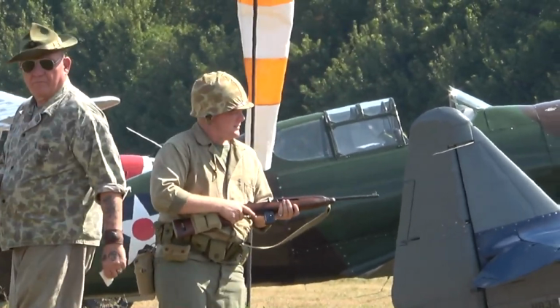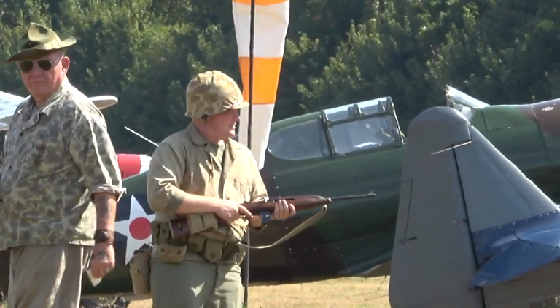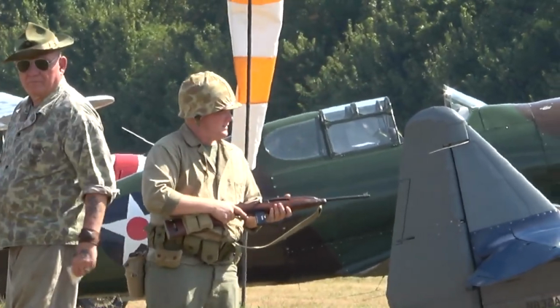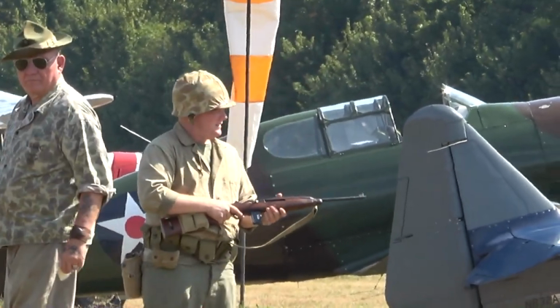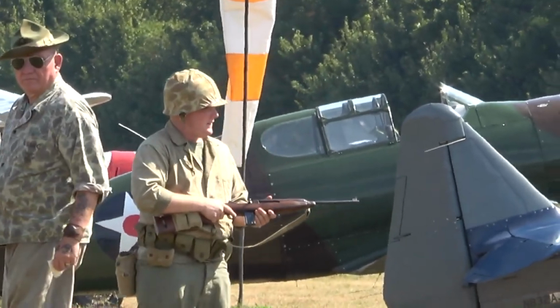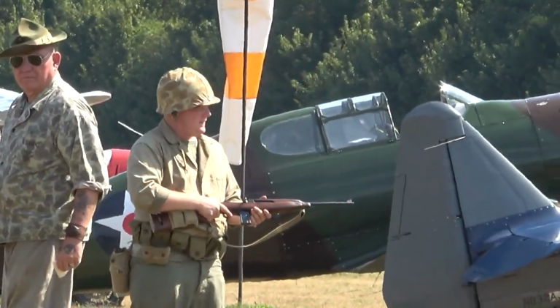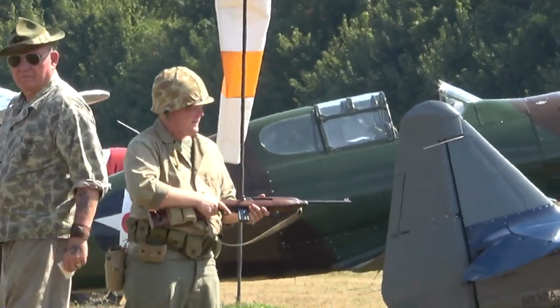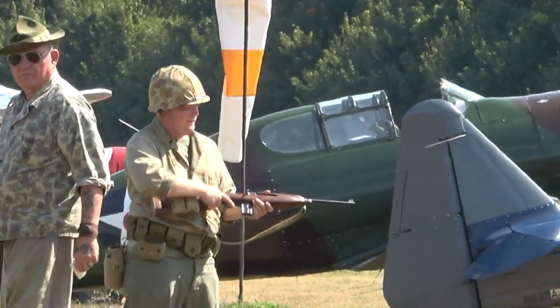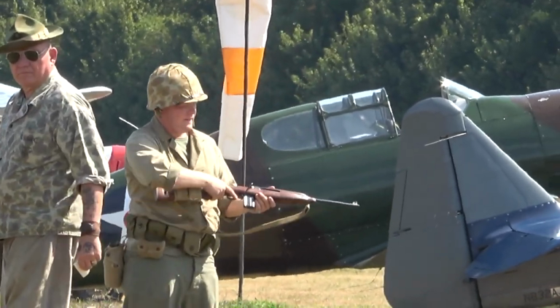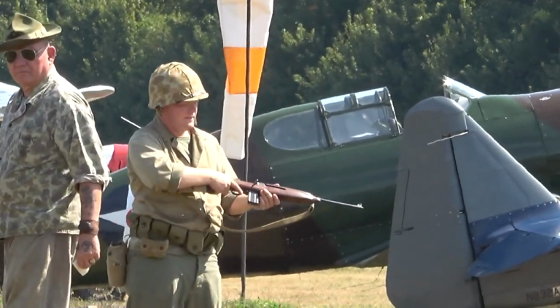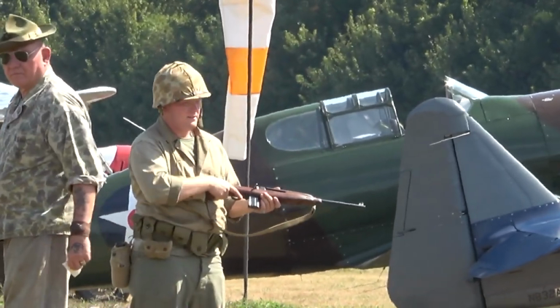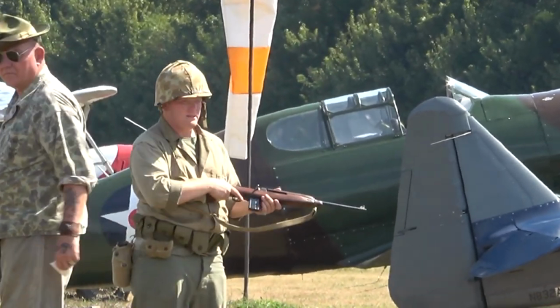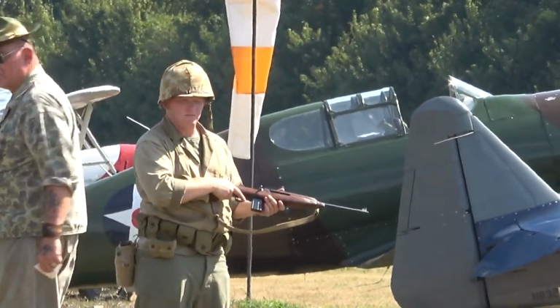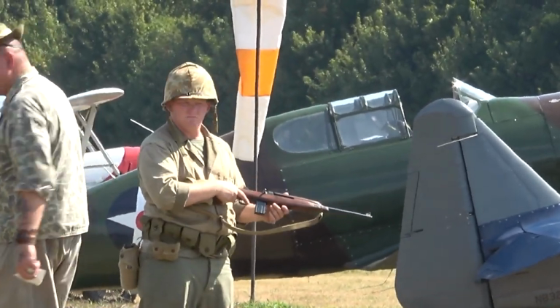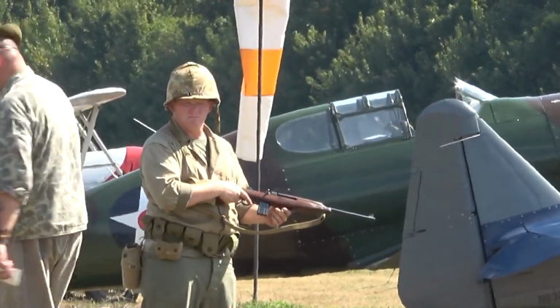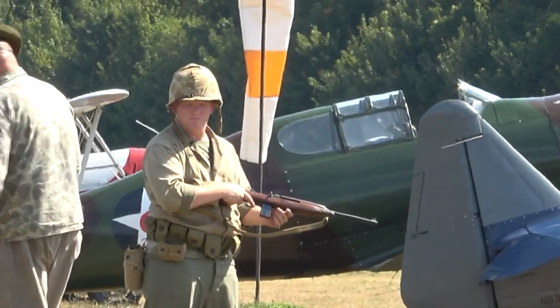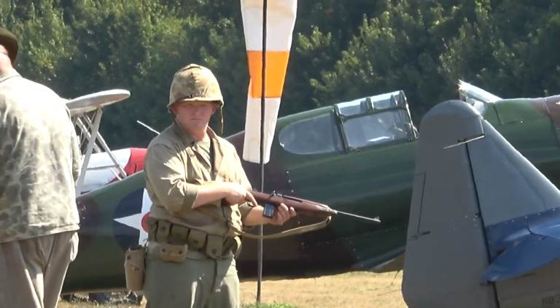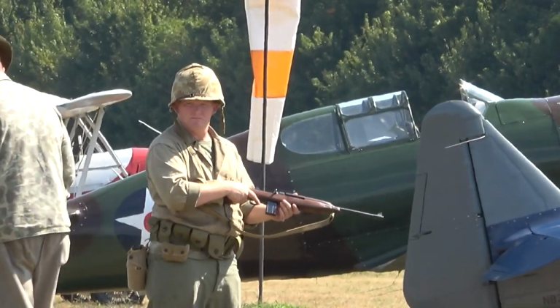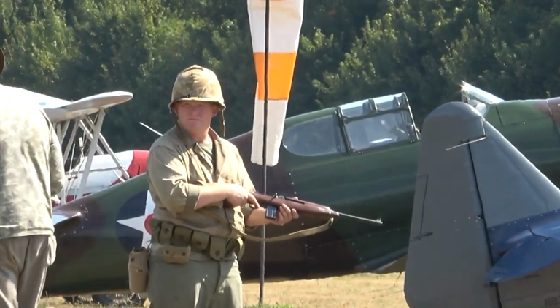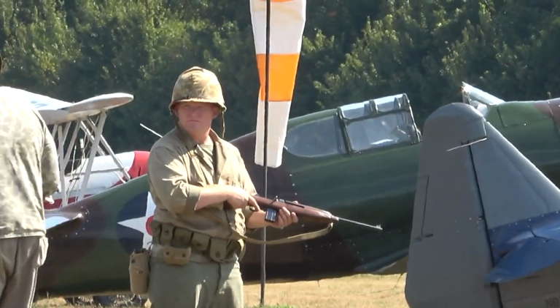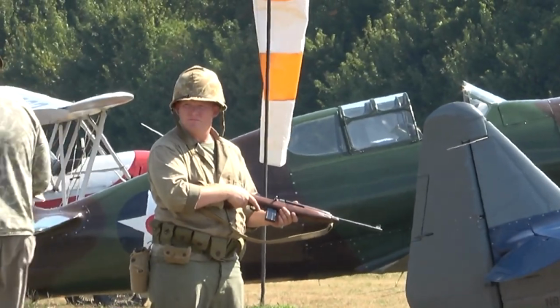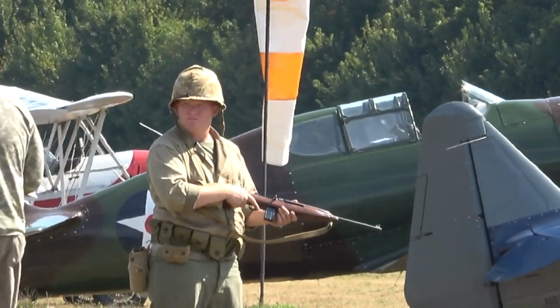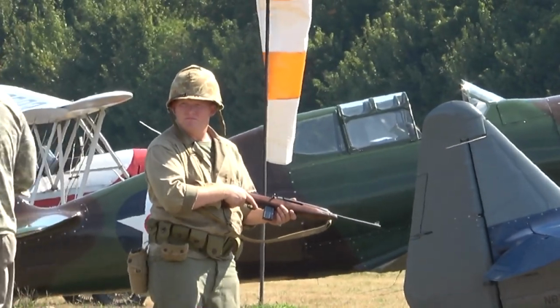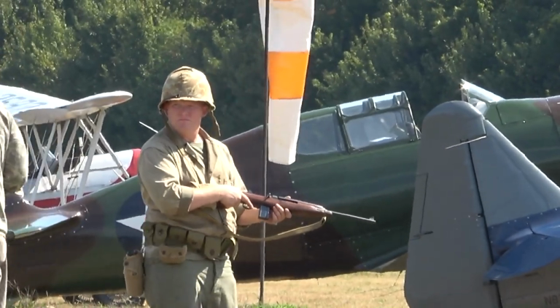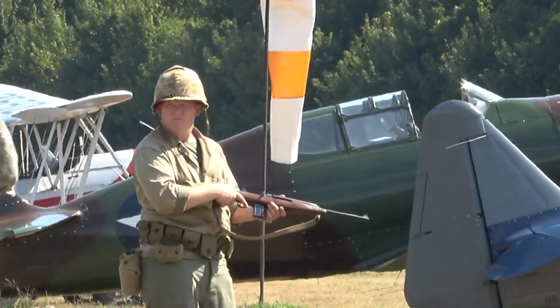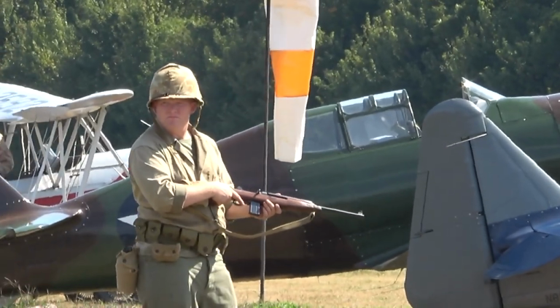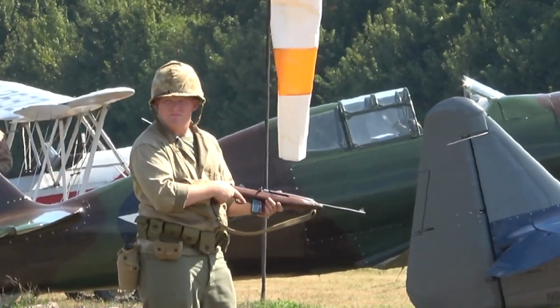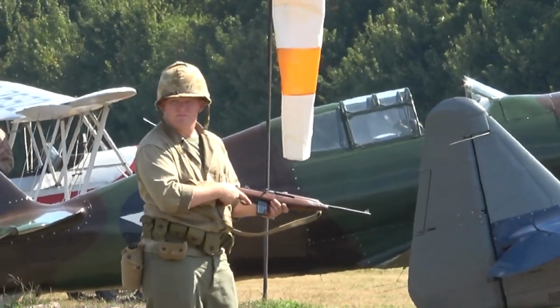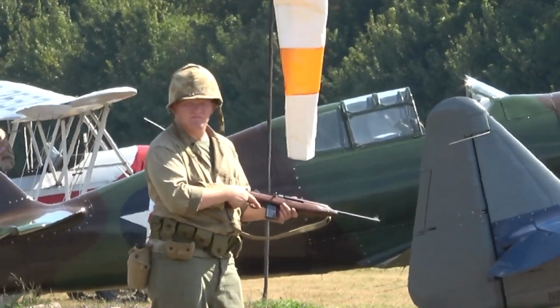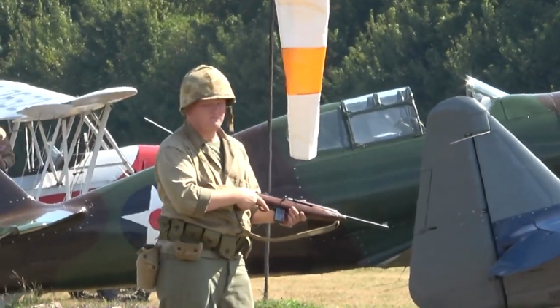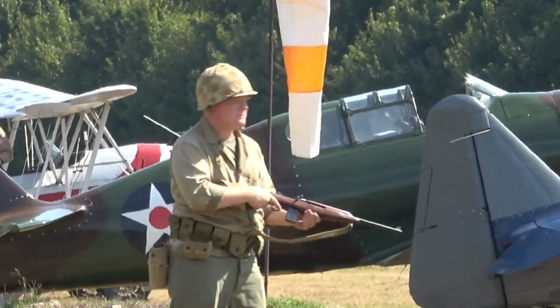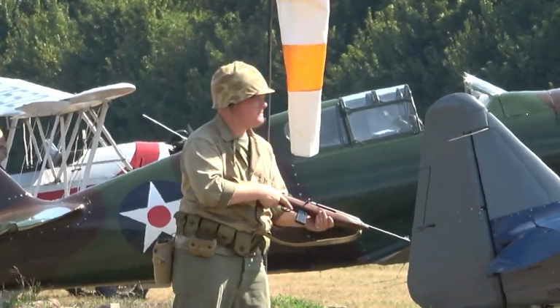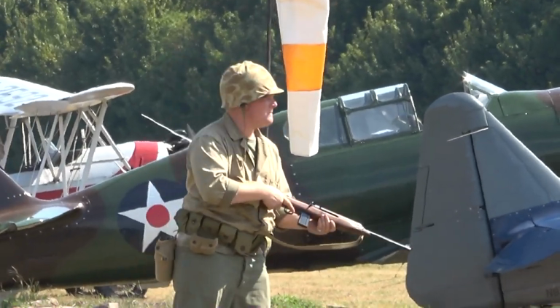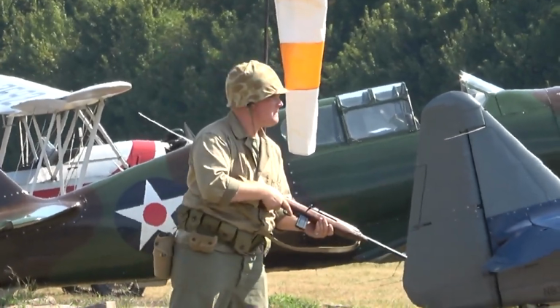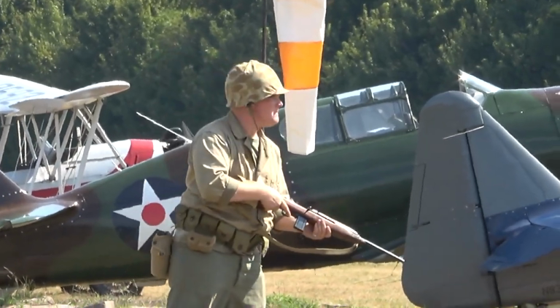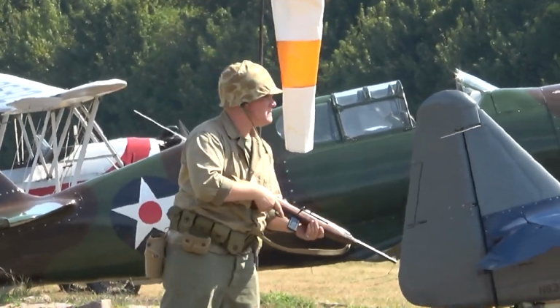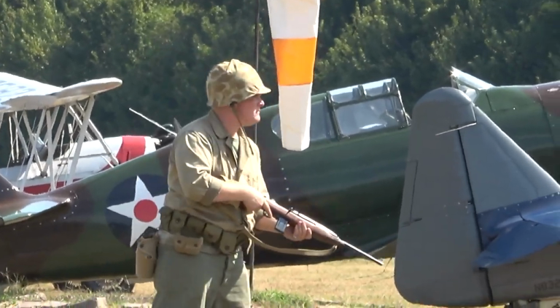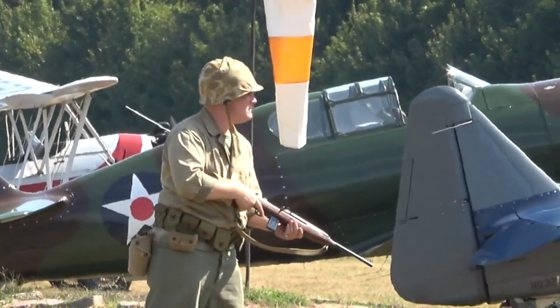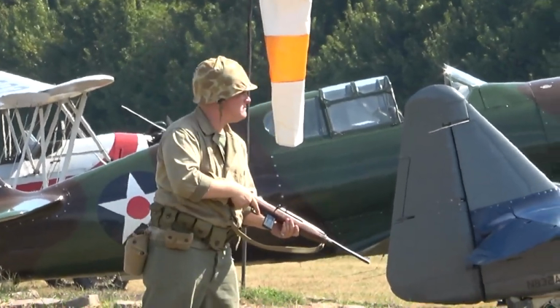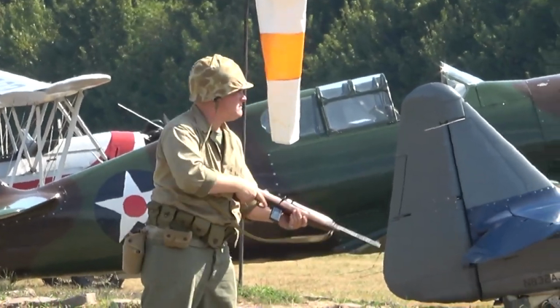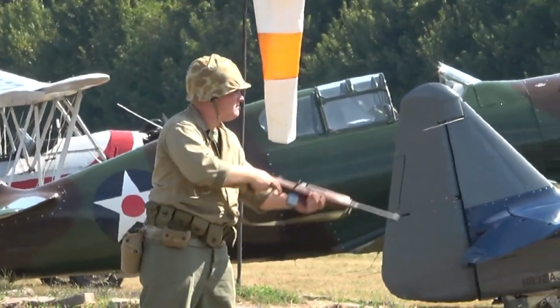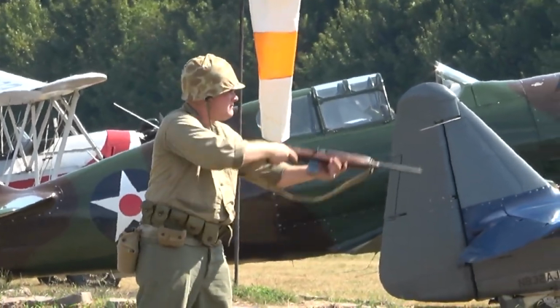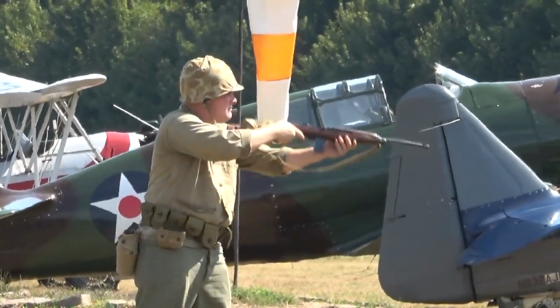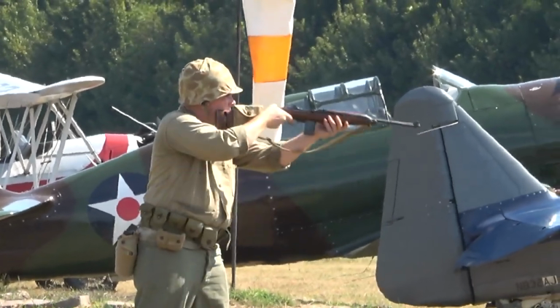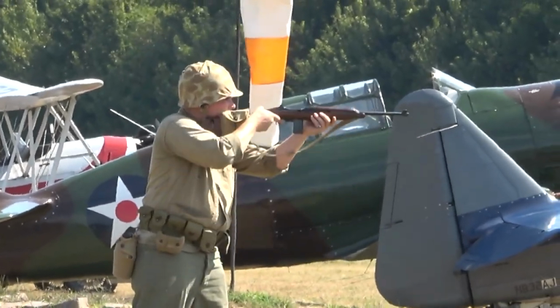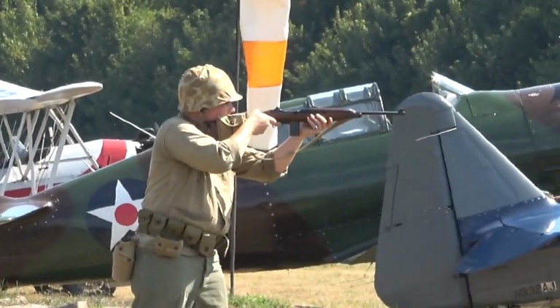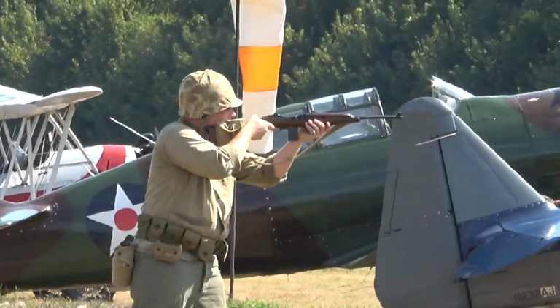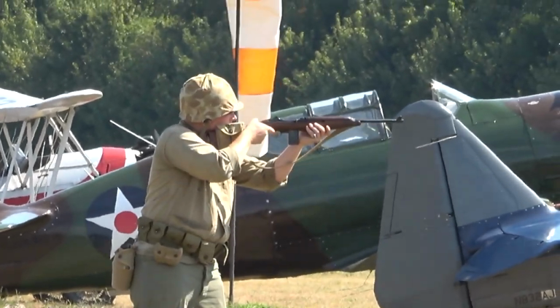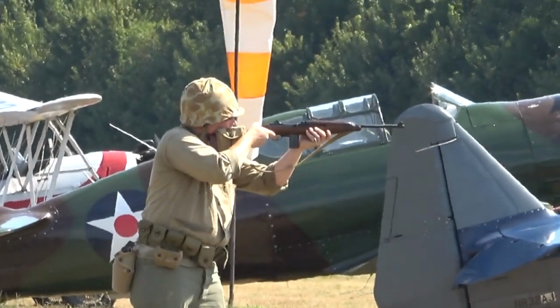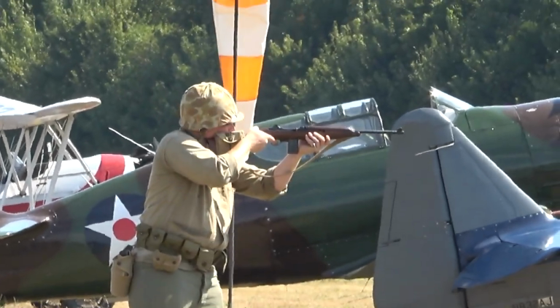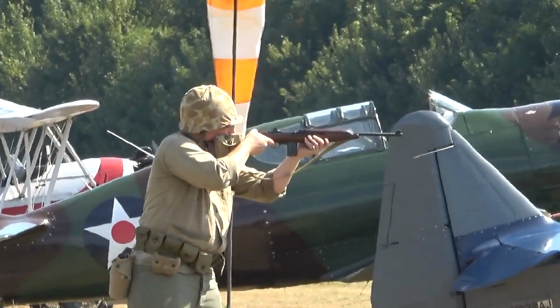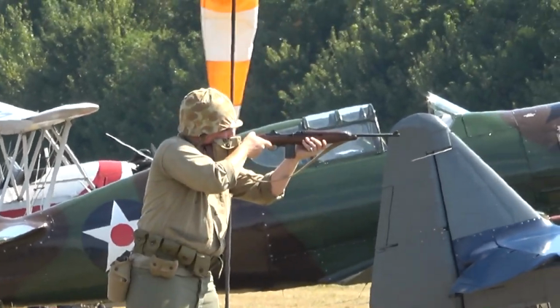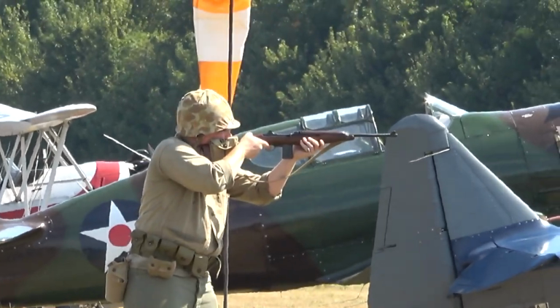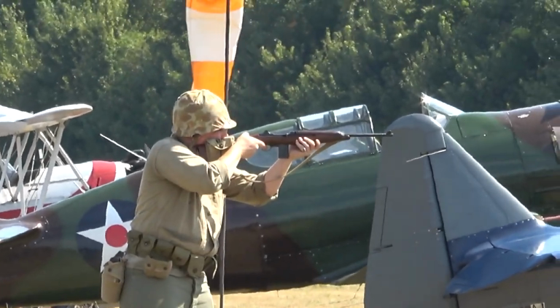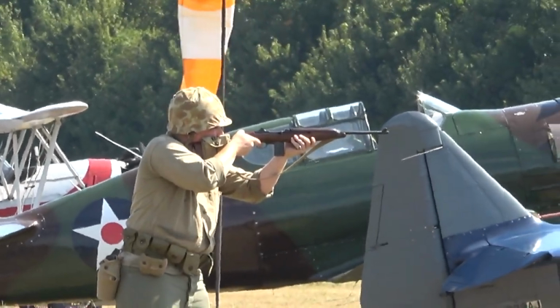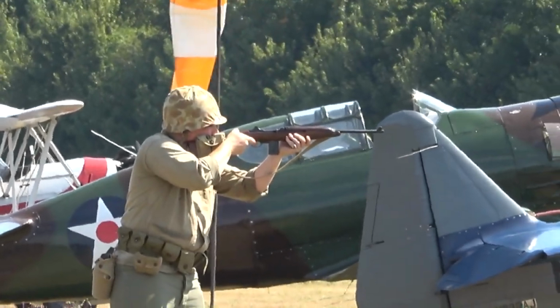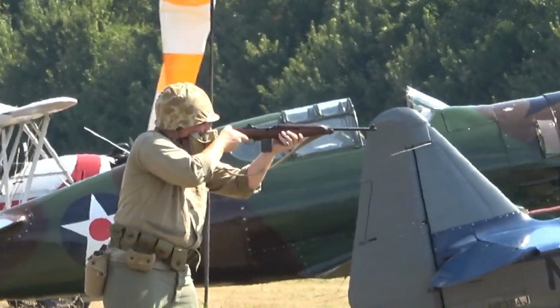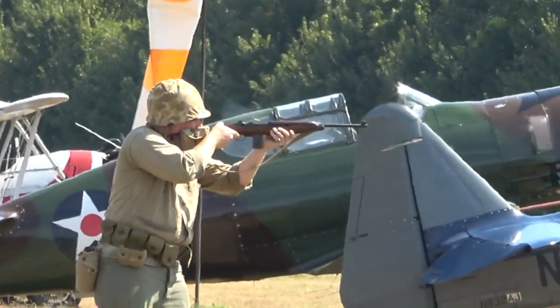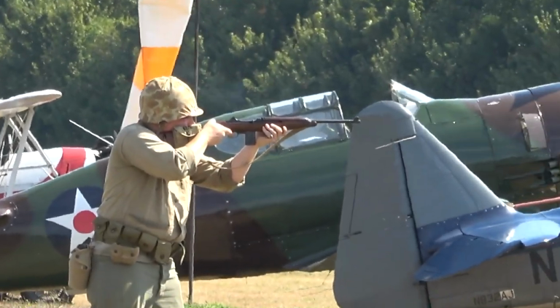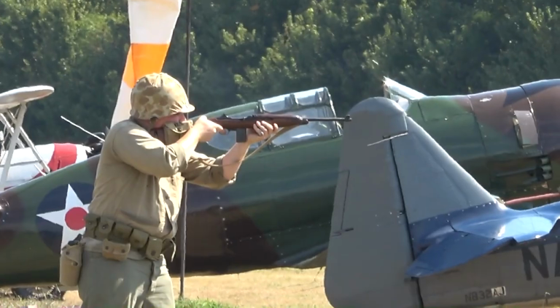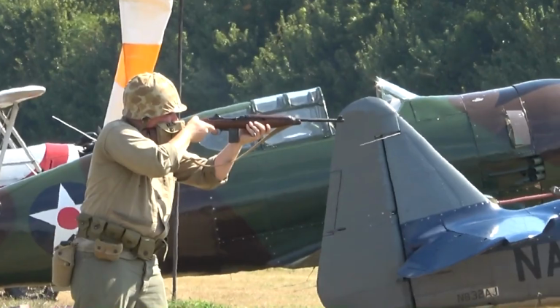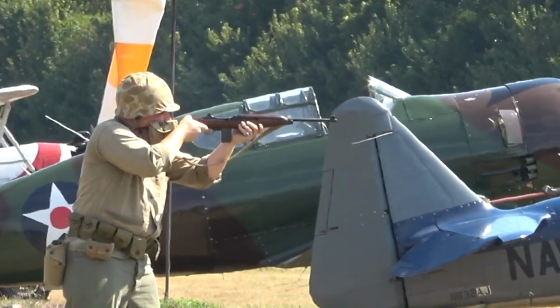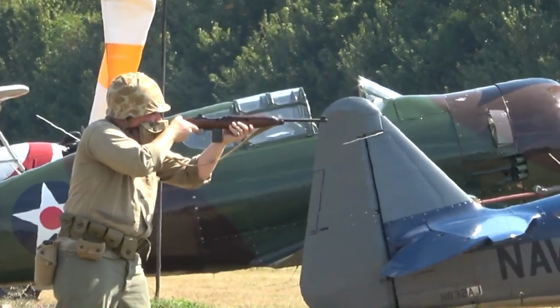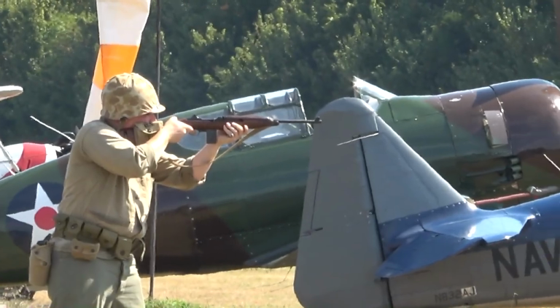Ladies and gentlemen, the M1 carbine. Commence firing. All right. Pretty good.